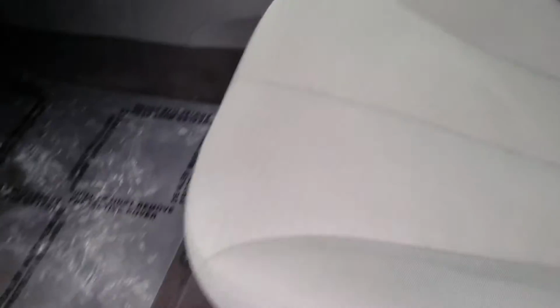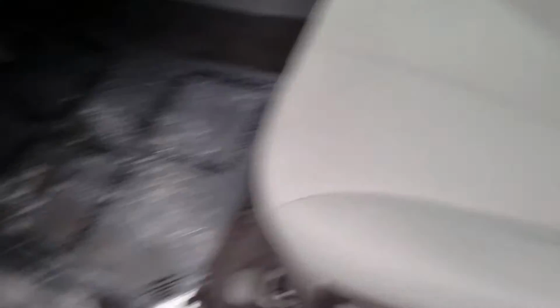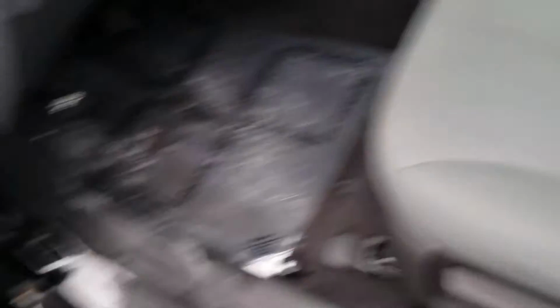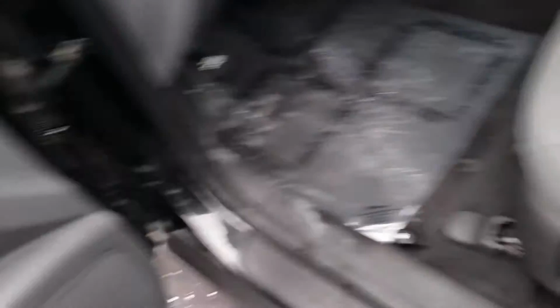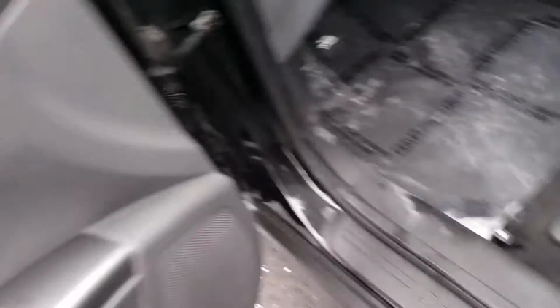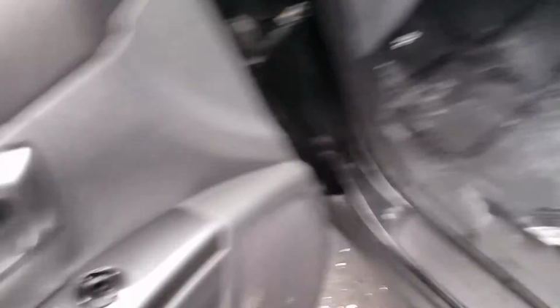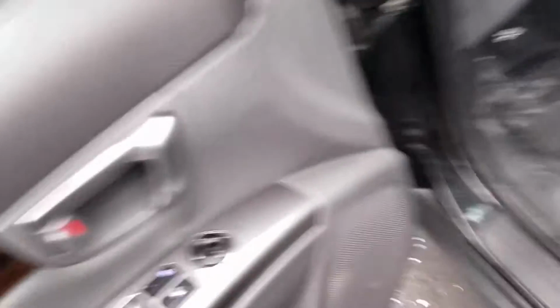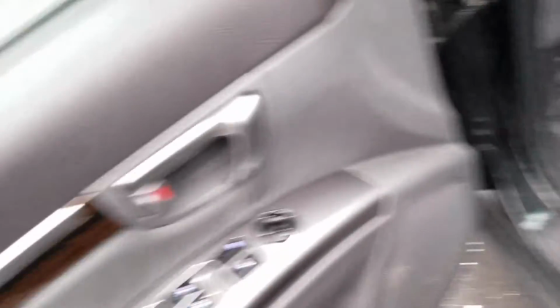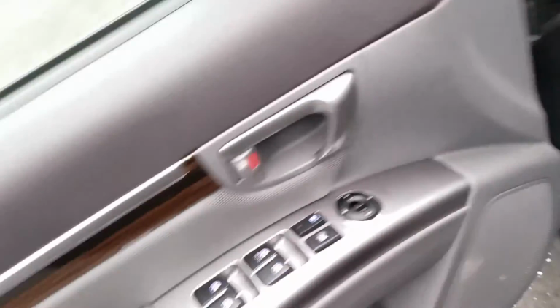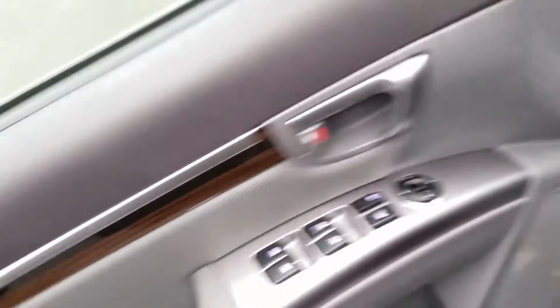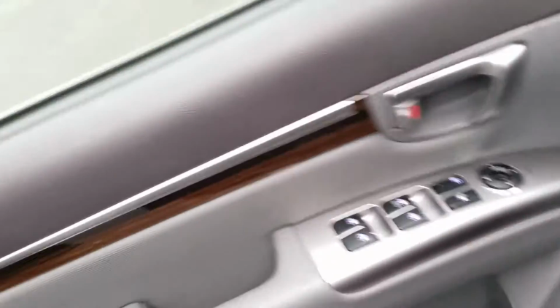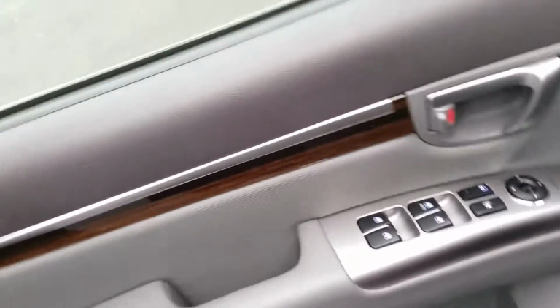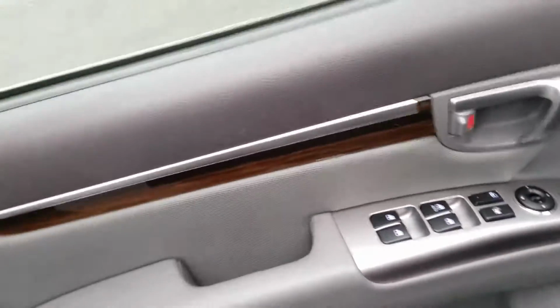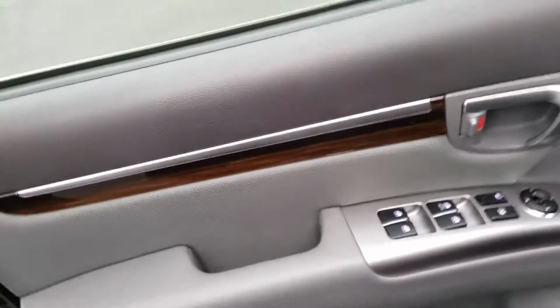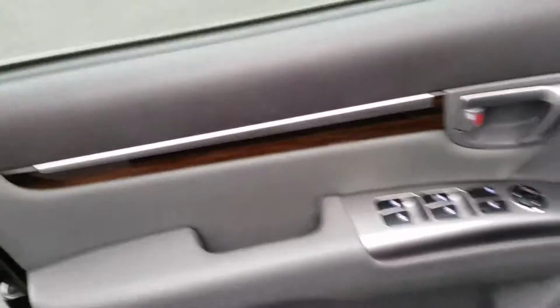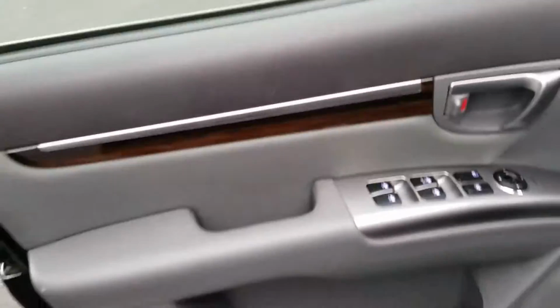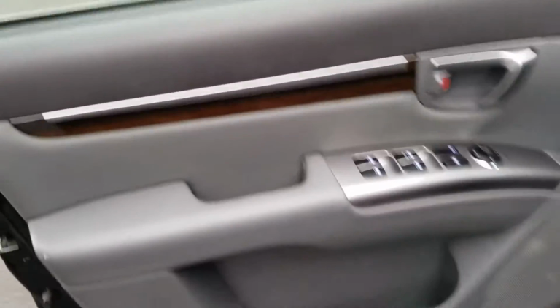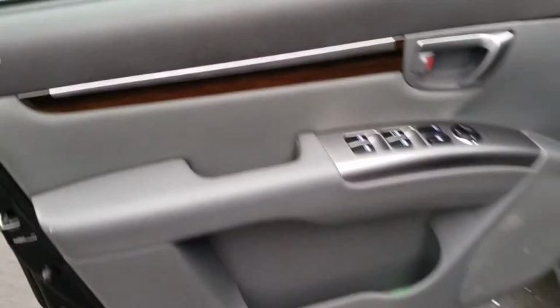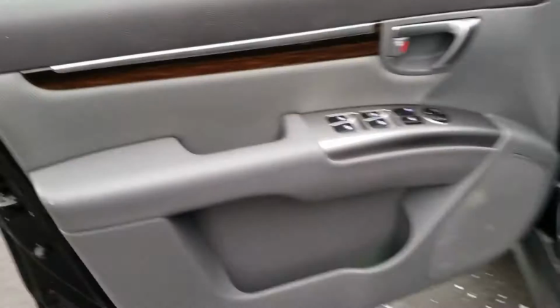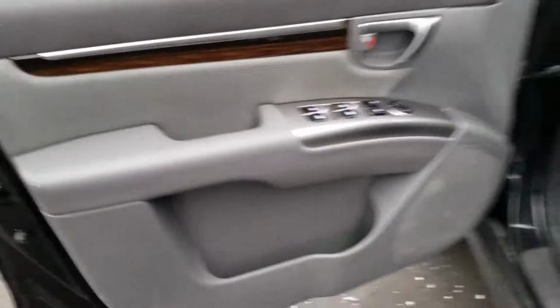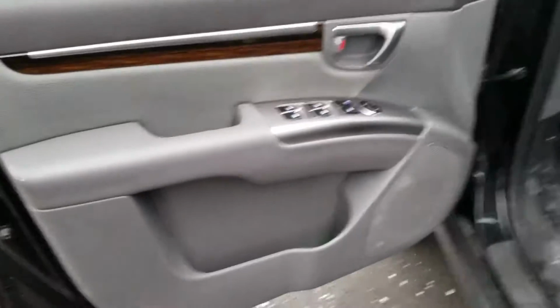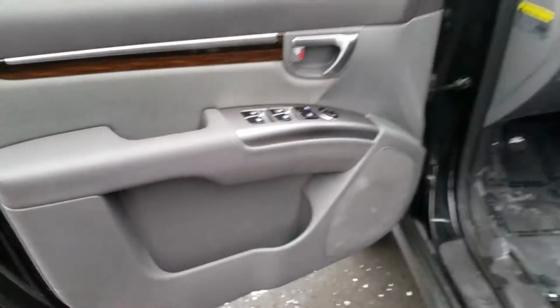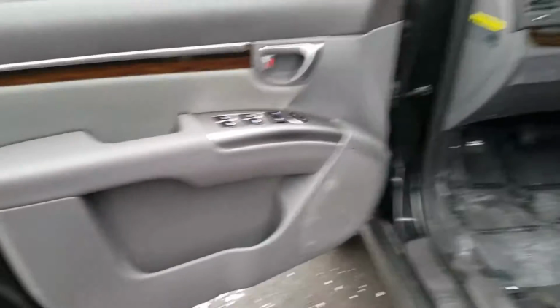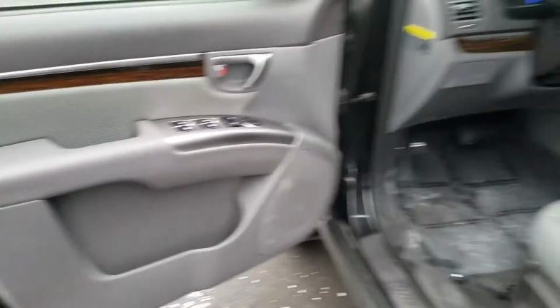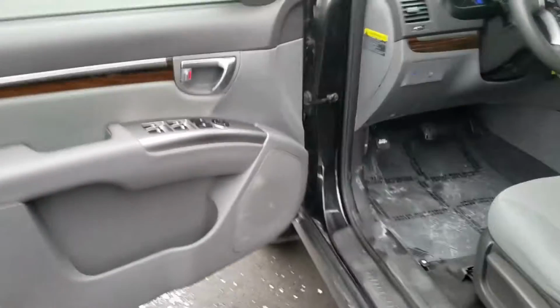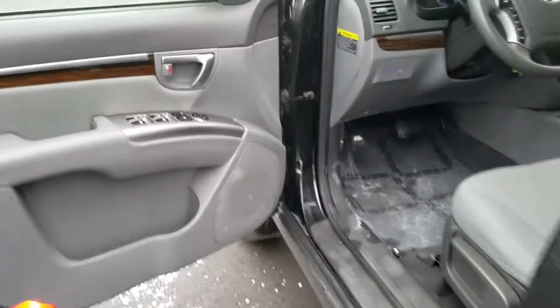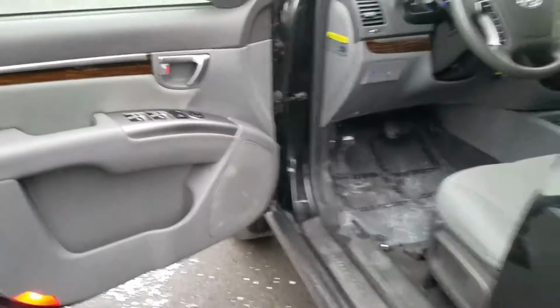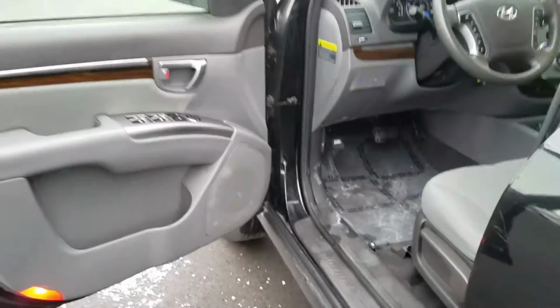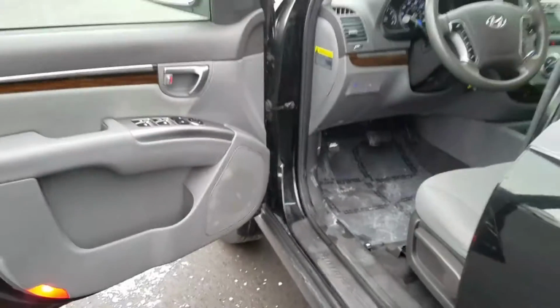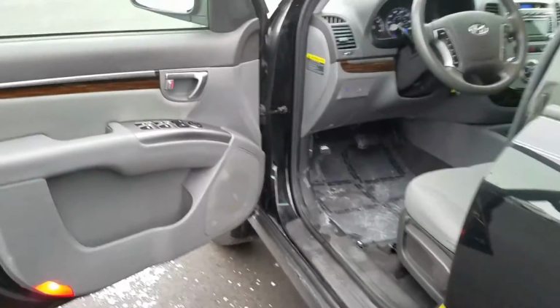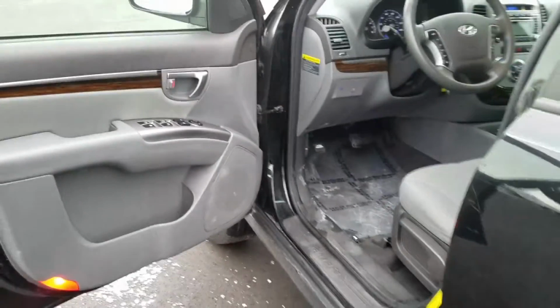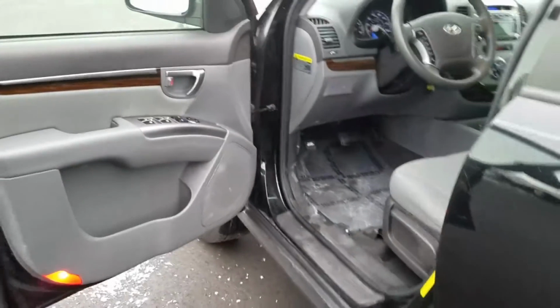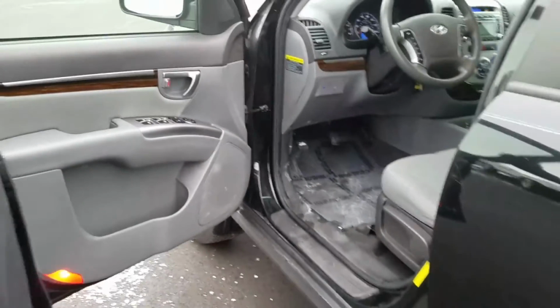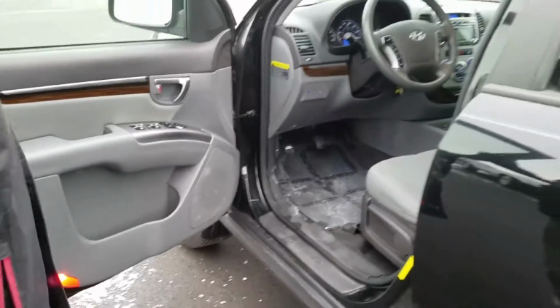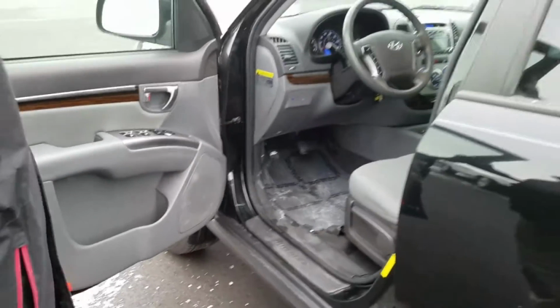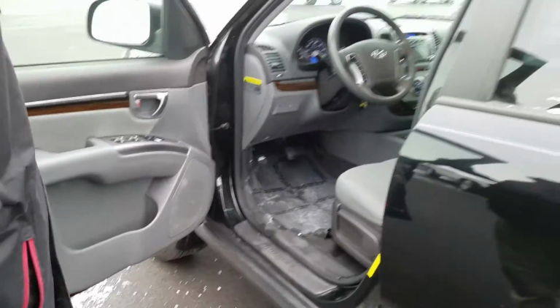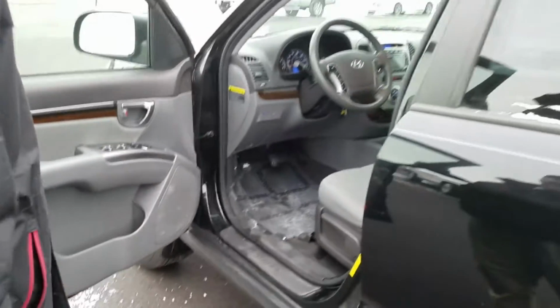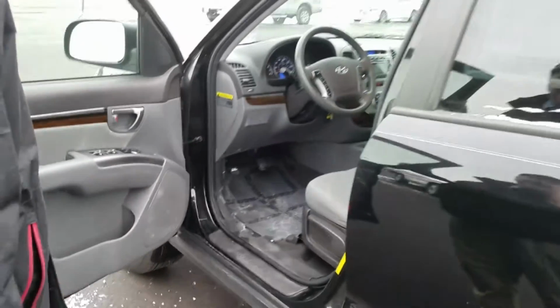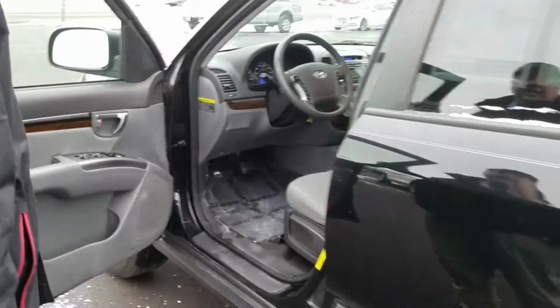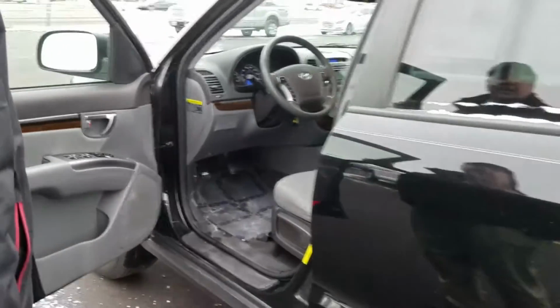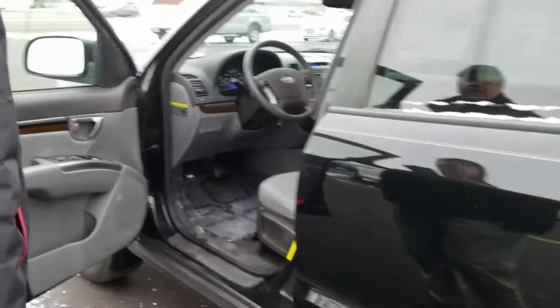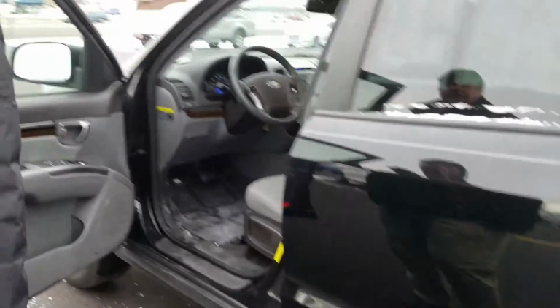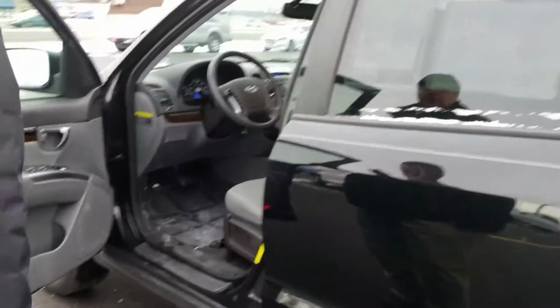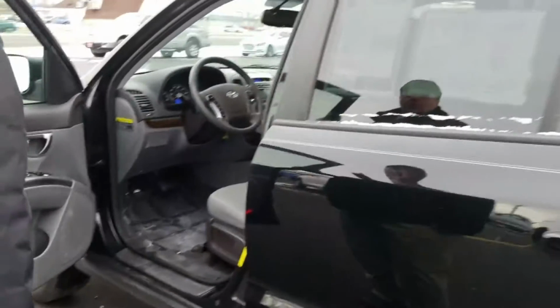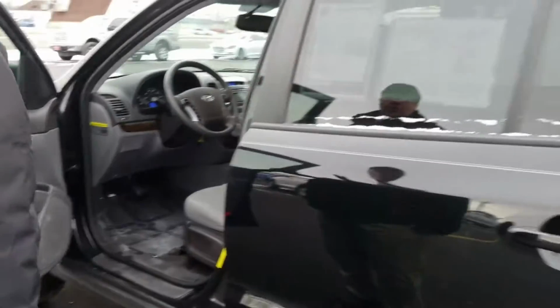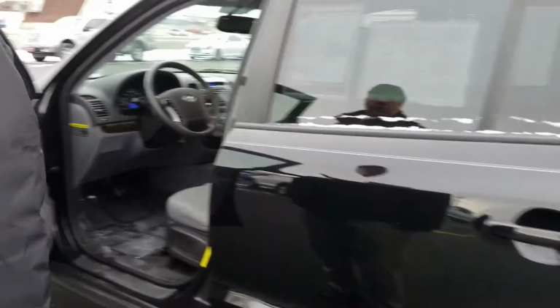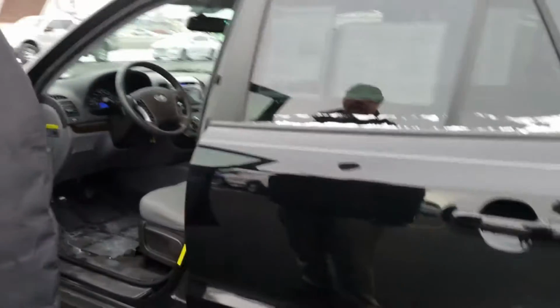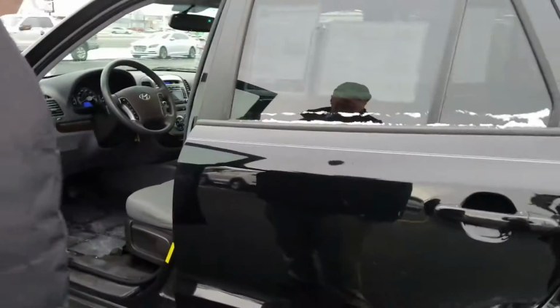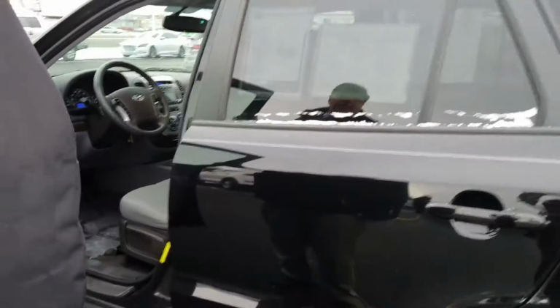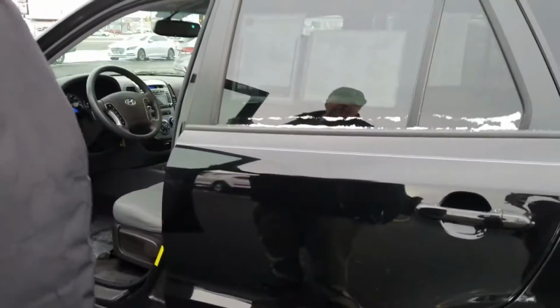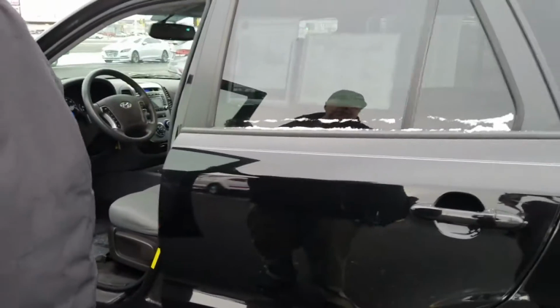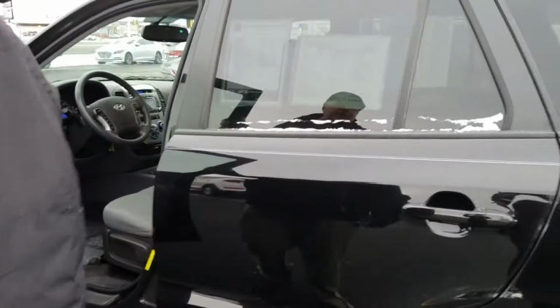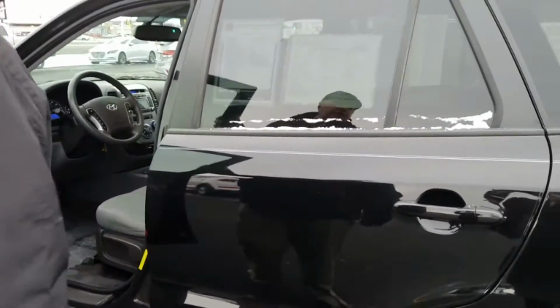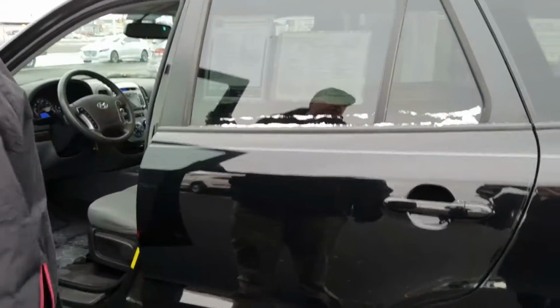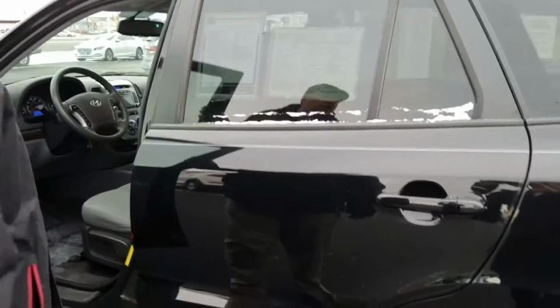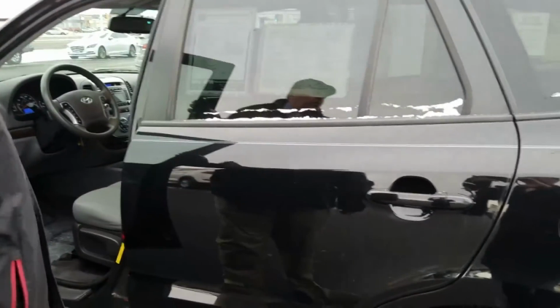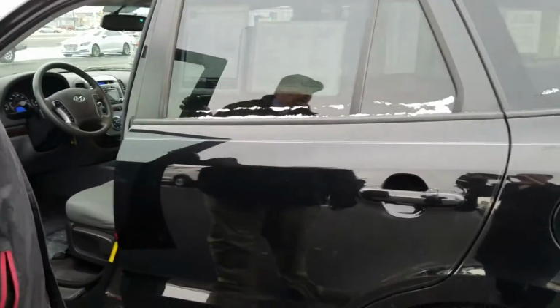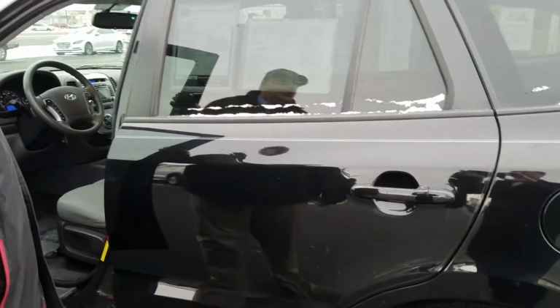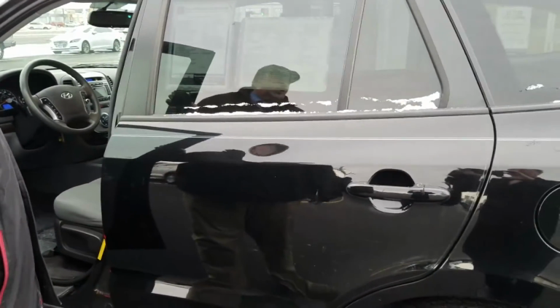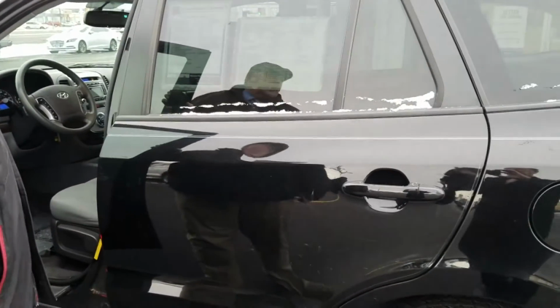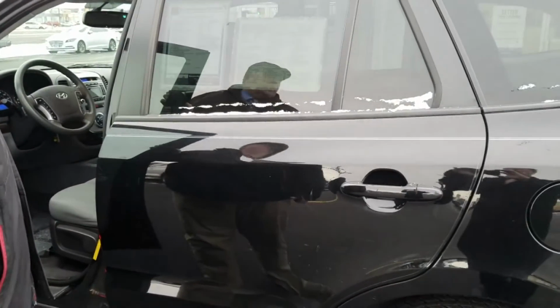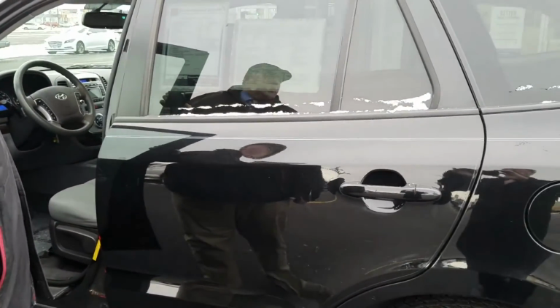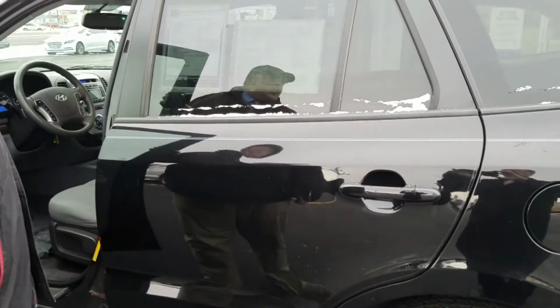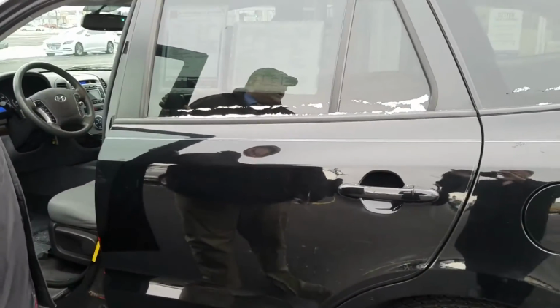It's a very nice, clean vehicle. The biggest selling point is it's a fresh trade — a one-owner vehicle and a local trade-in.